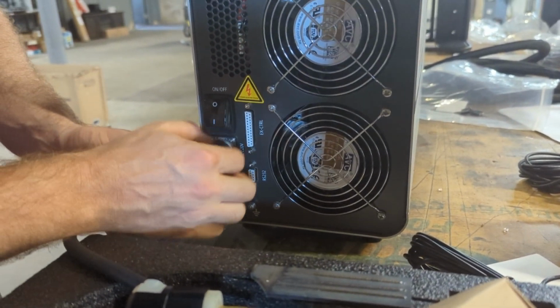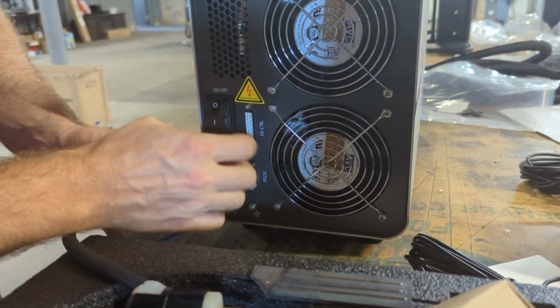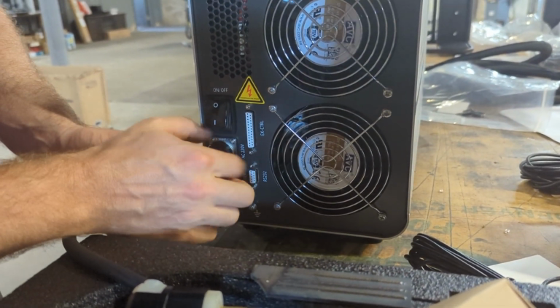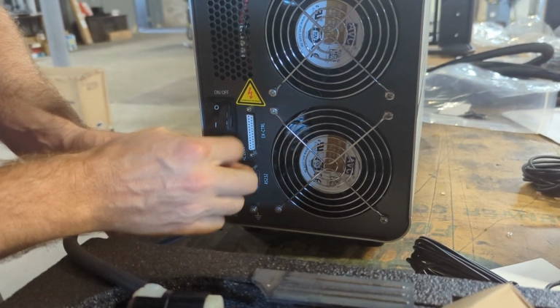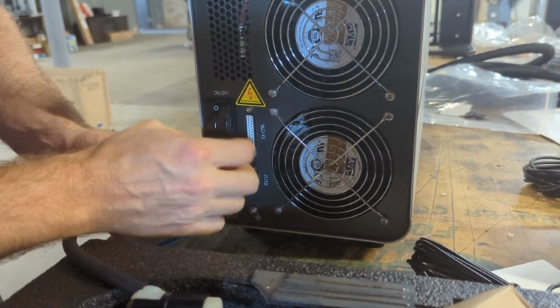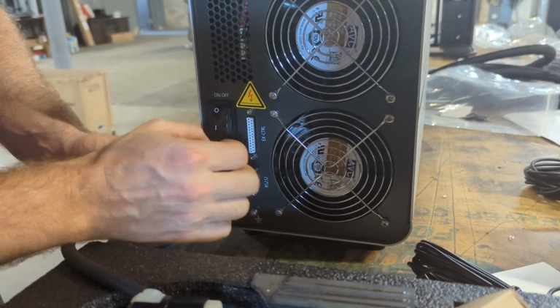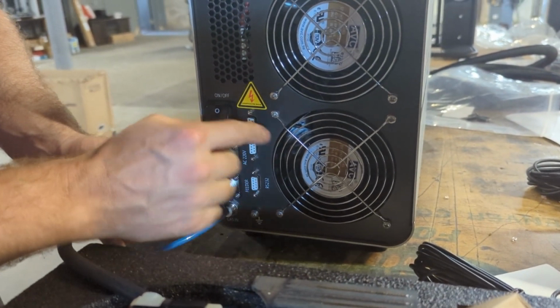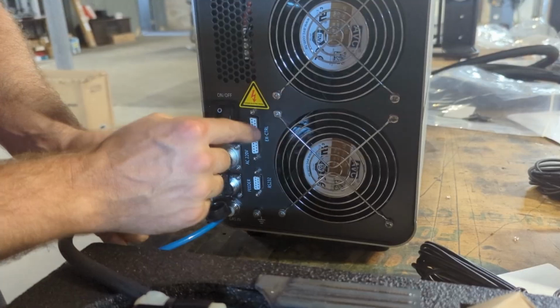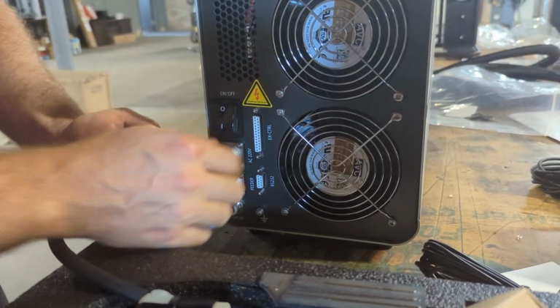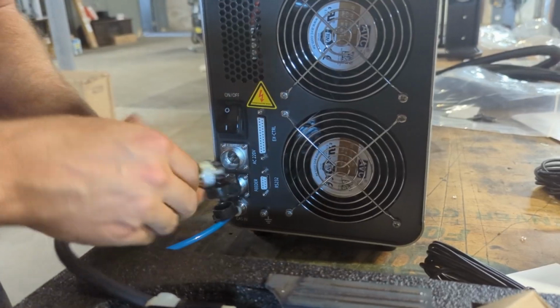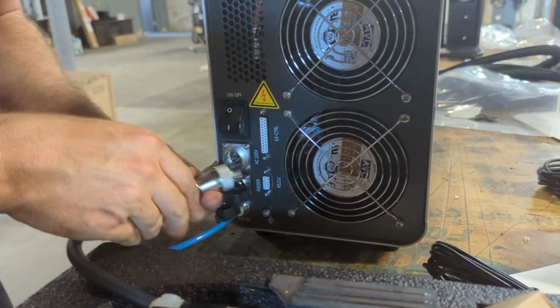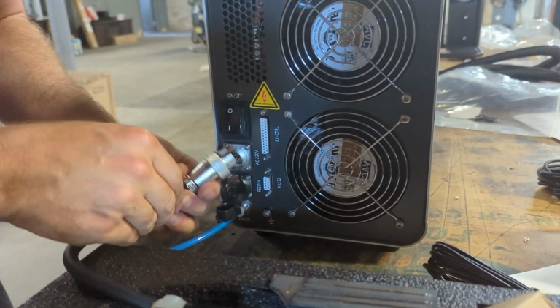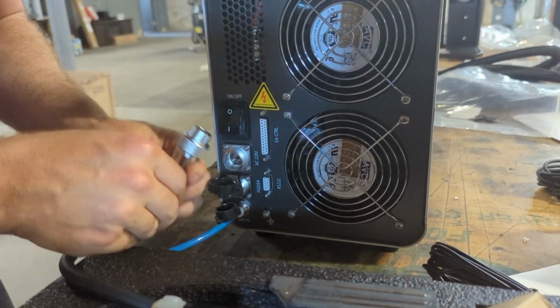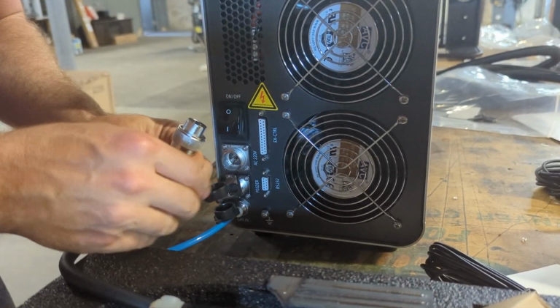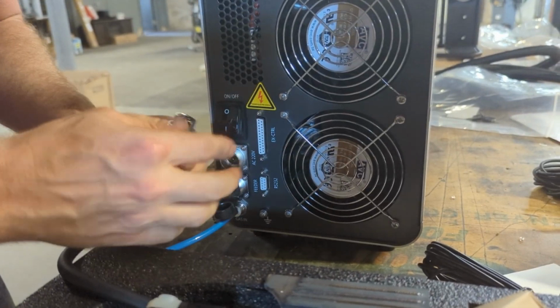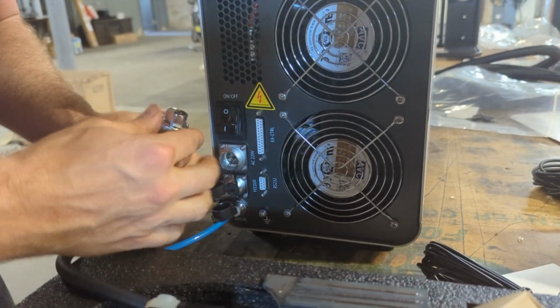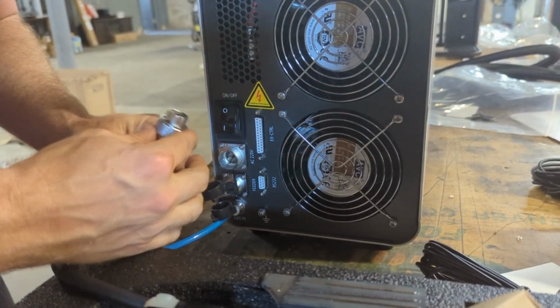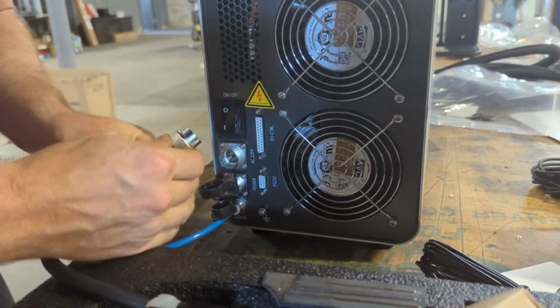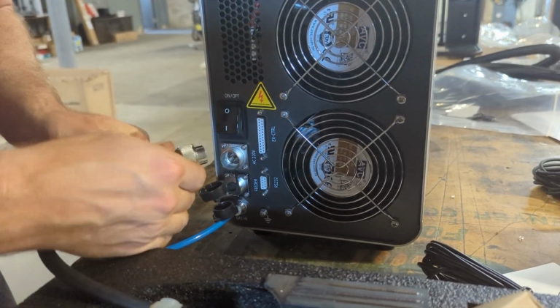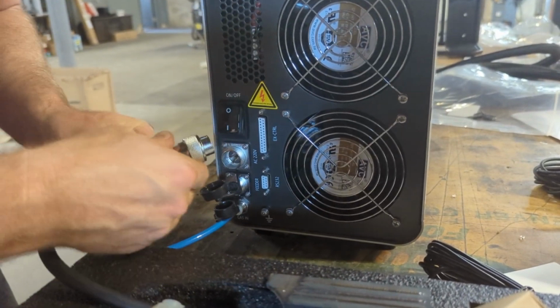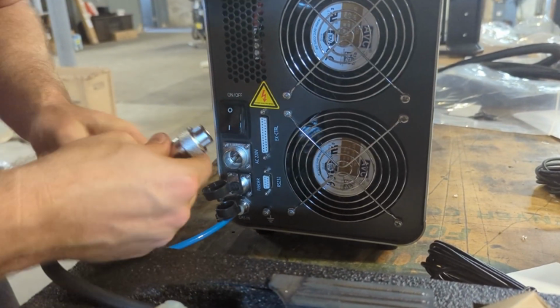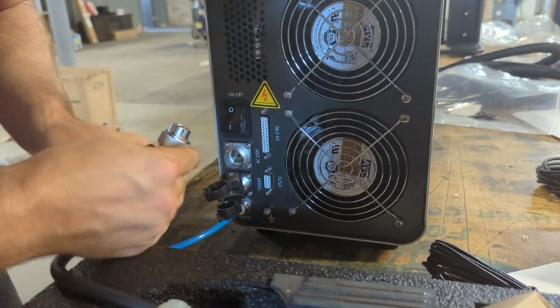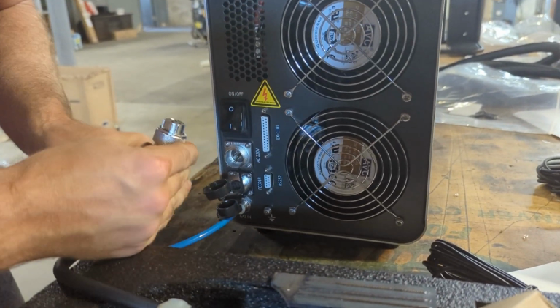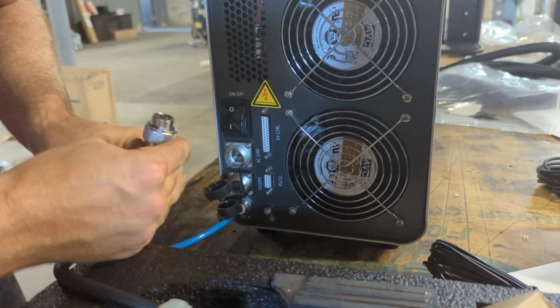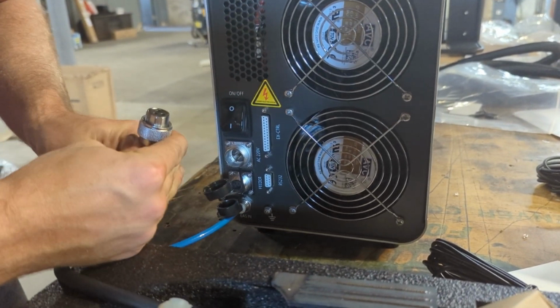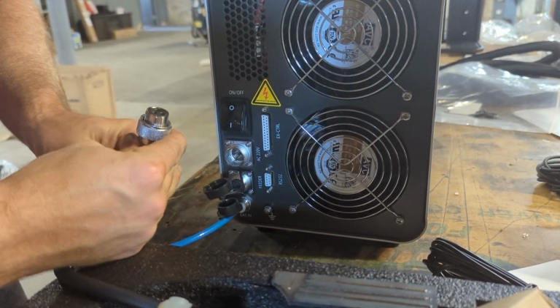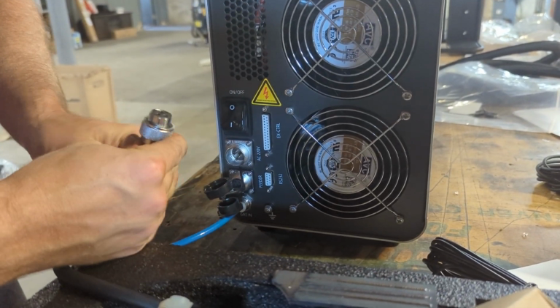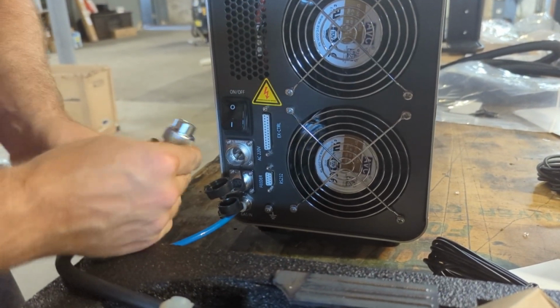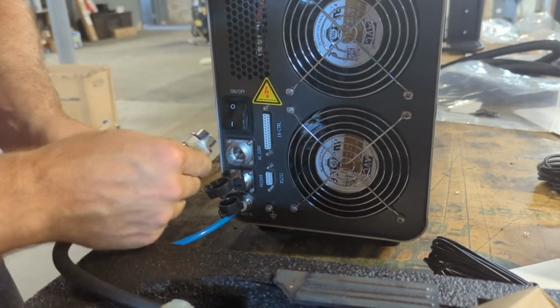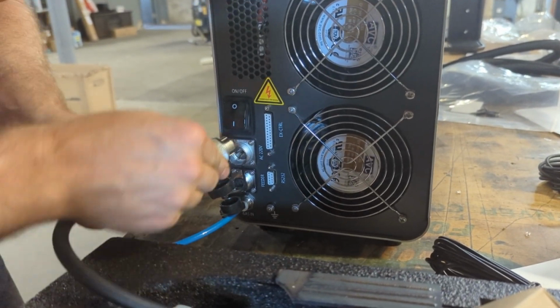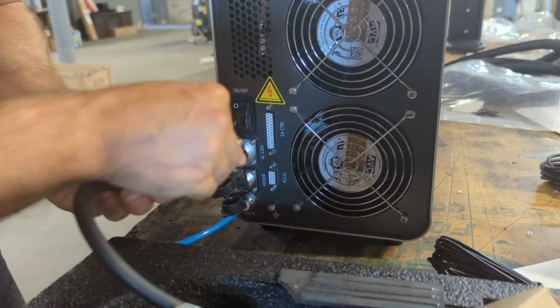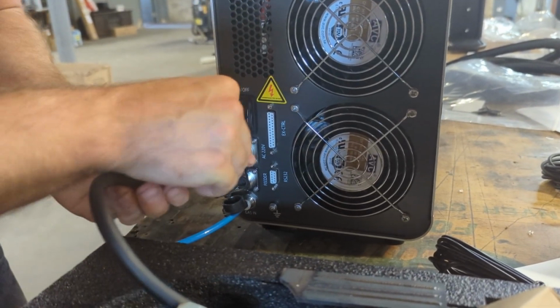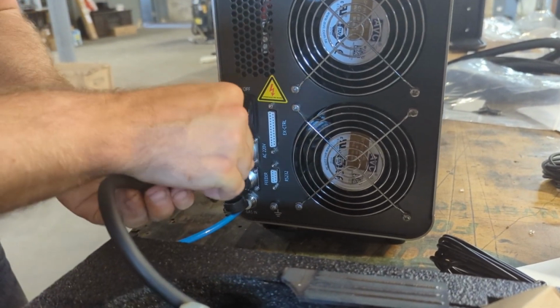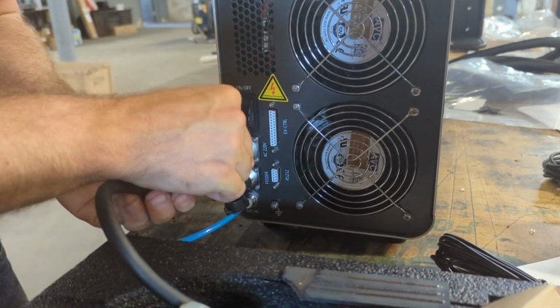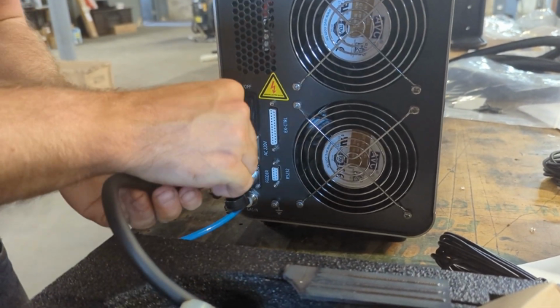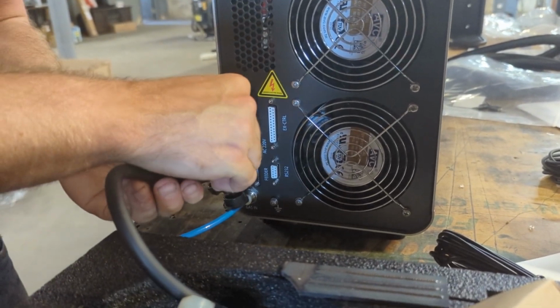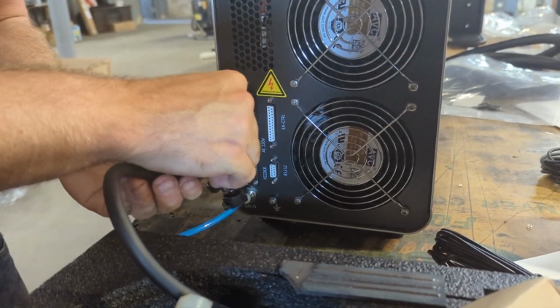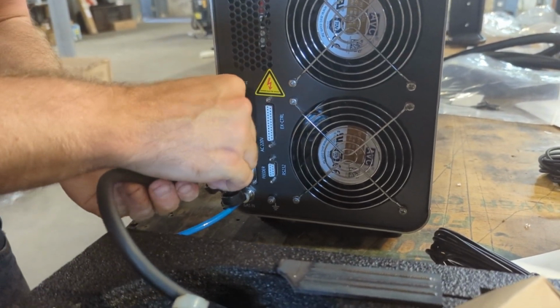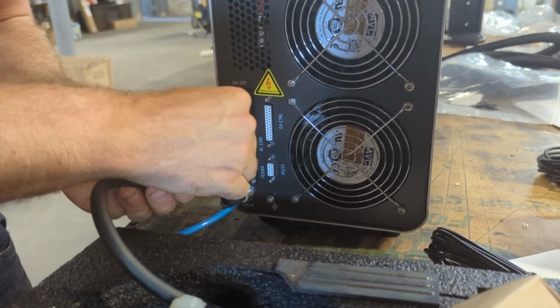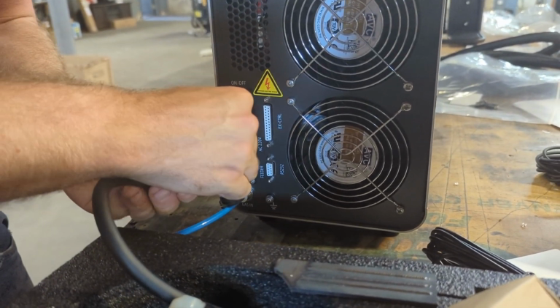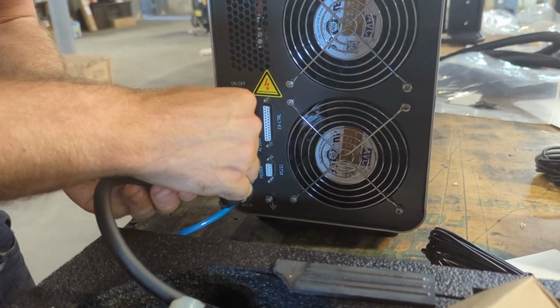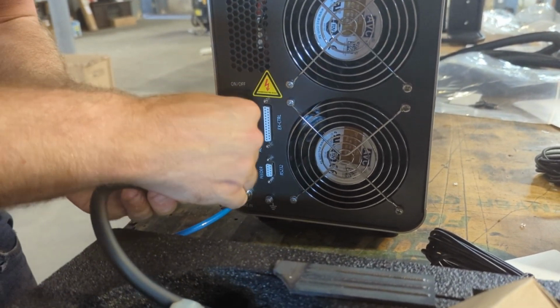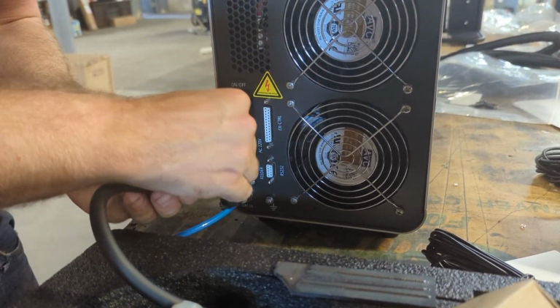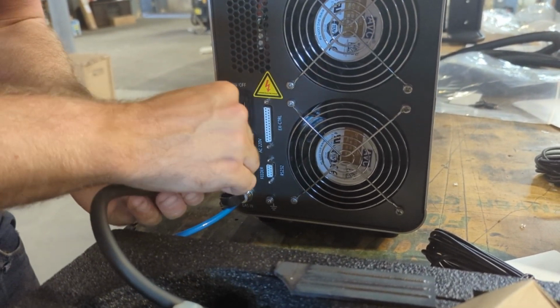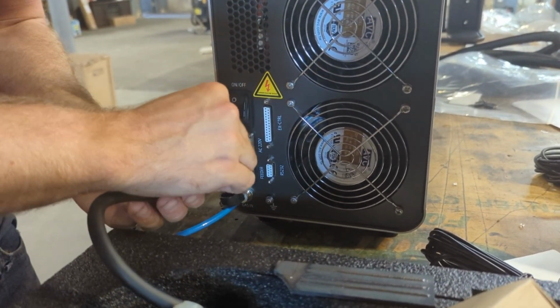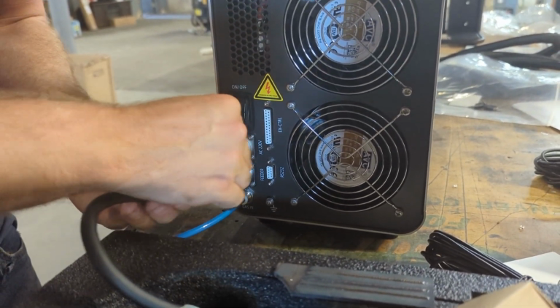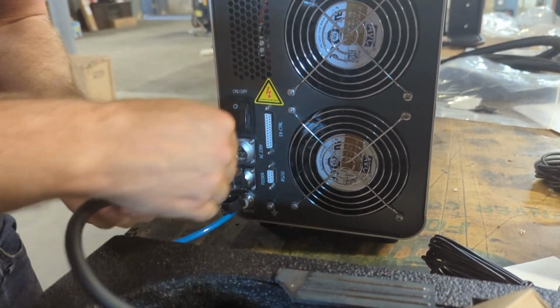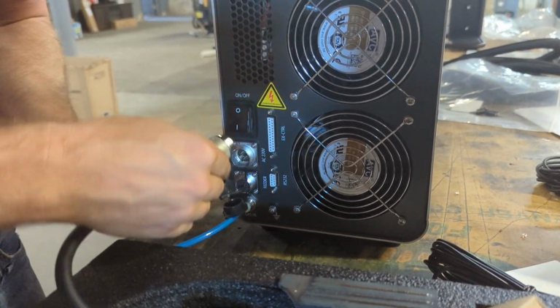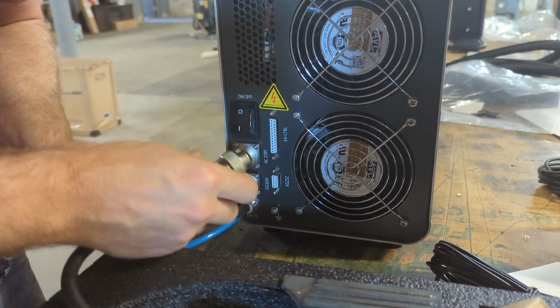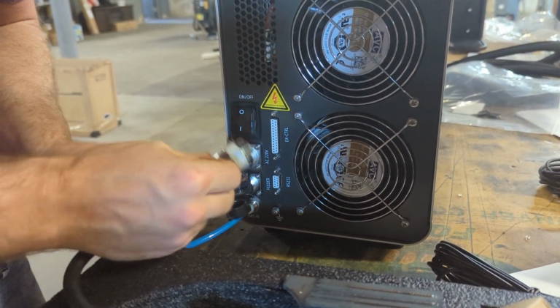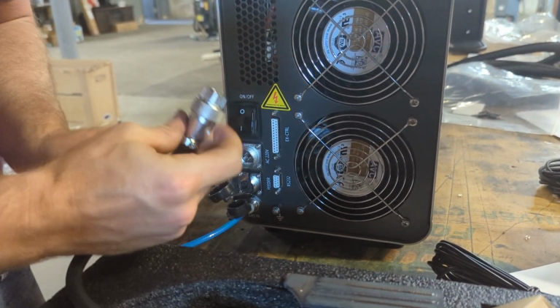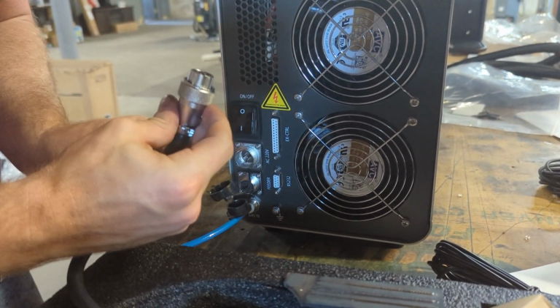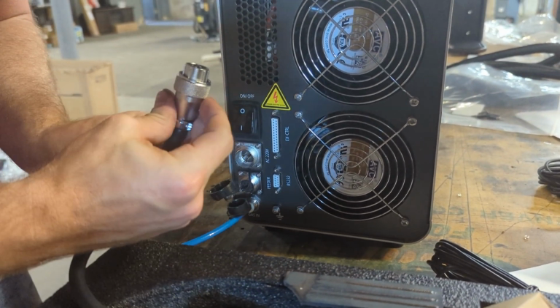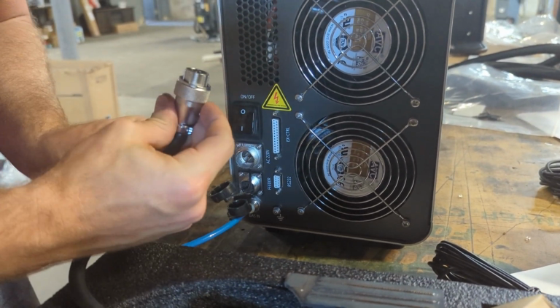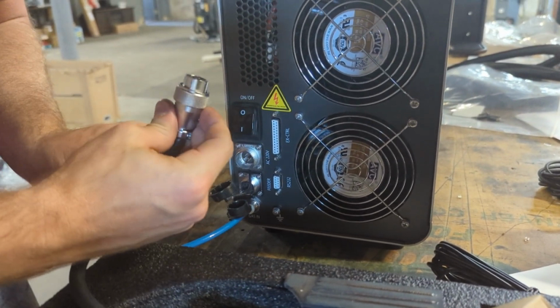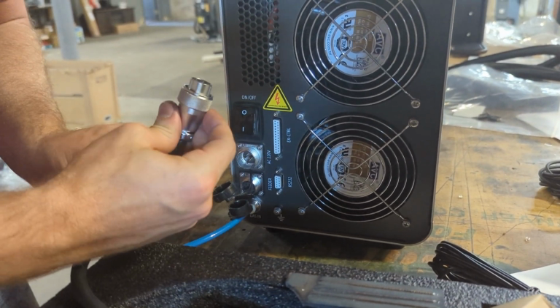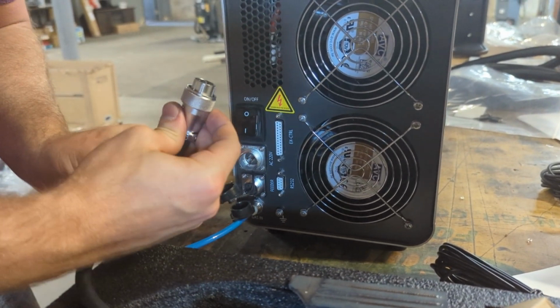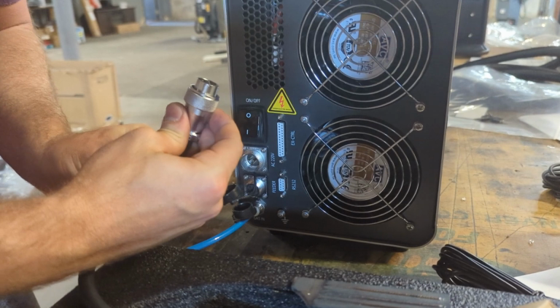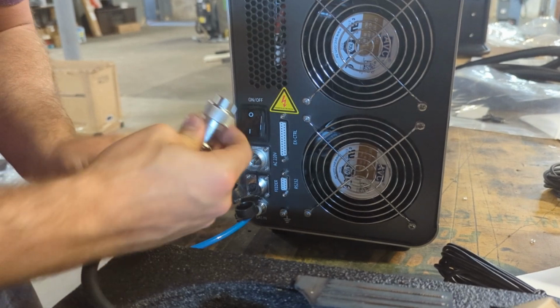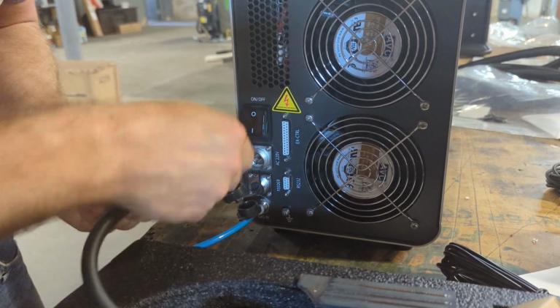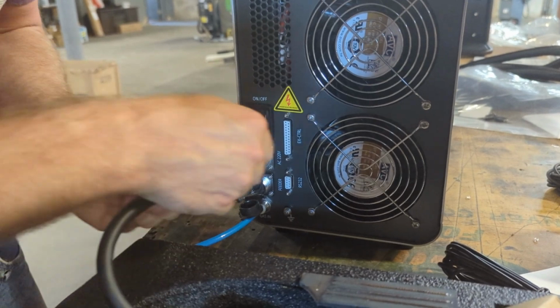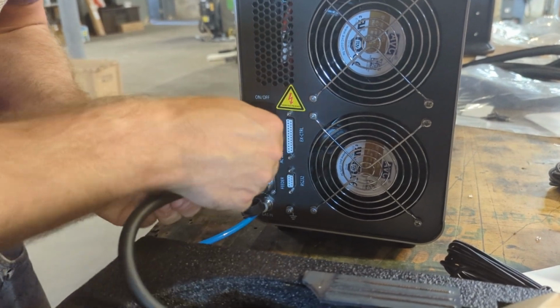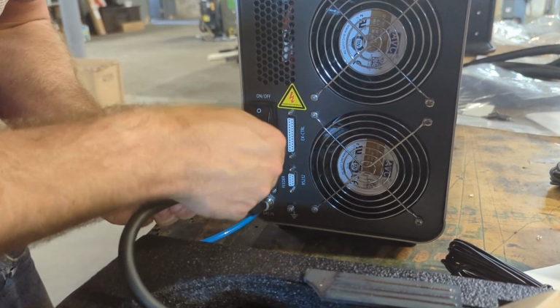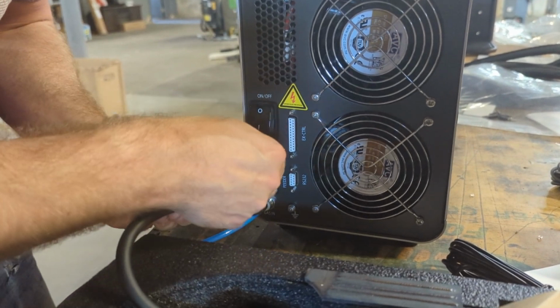This machine accepts both 120 and 220 volt sources, but for our case we're just using a standard 120 outlet.